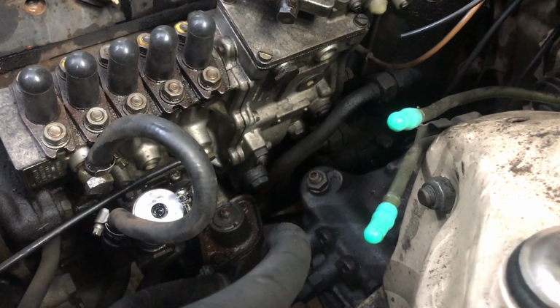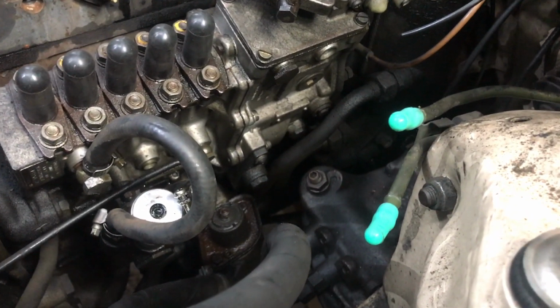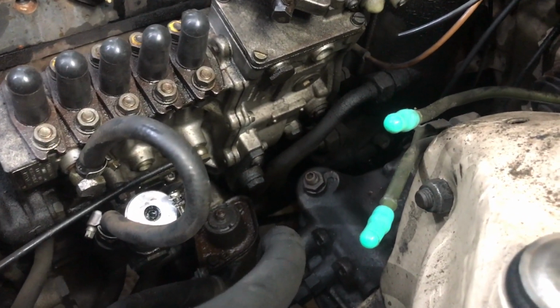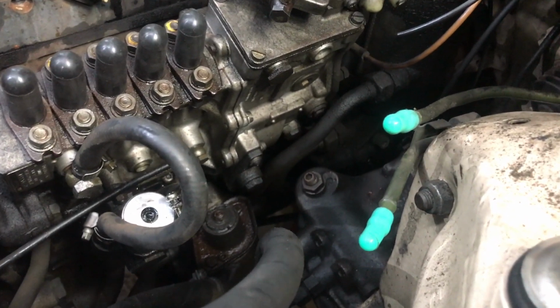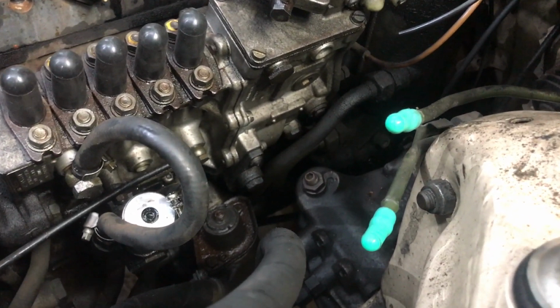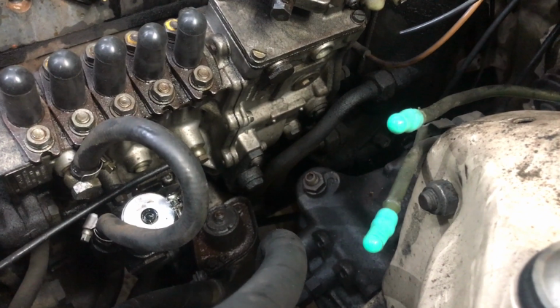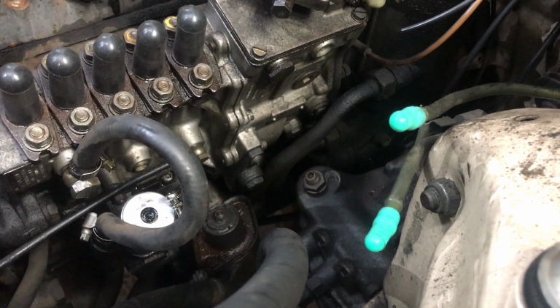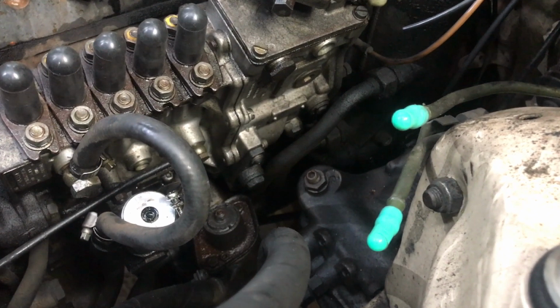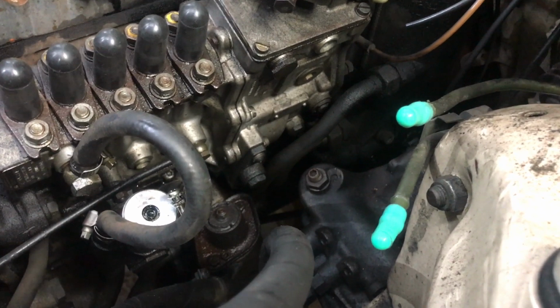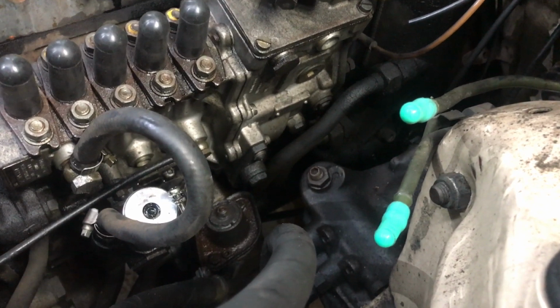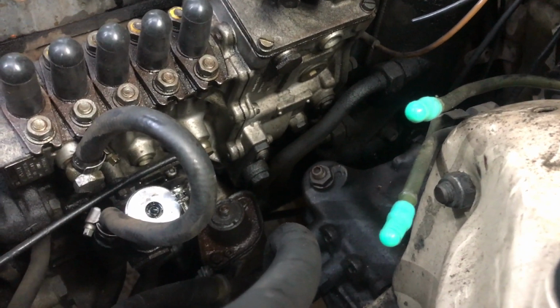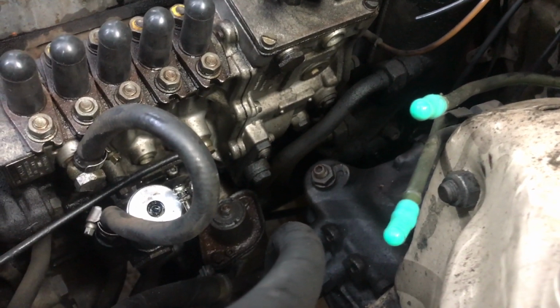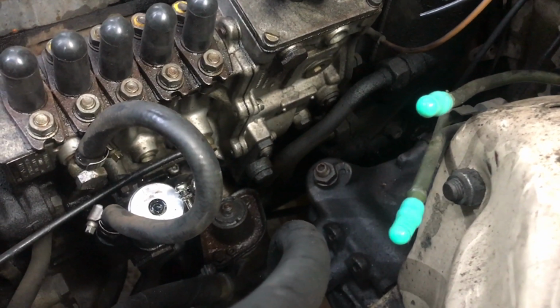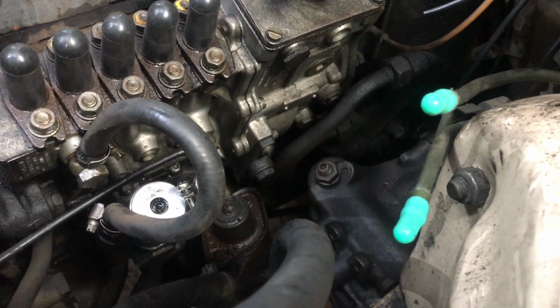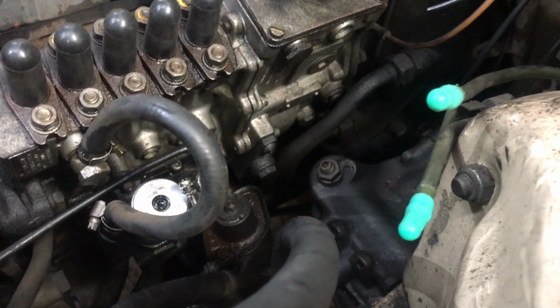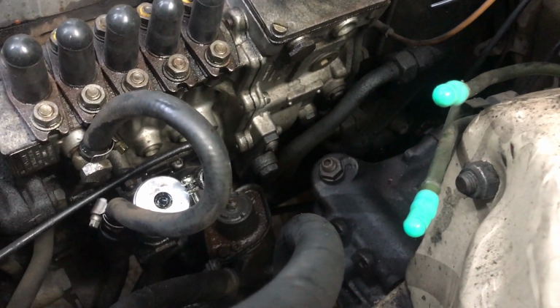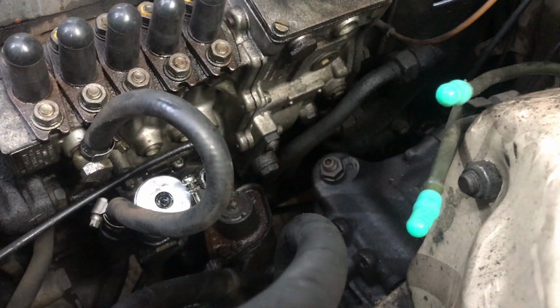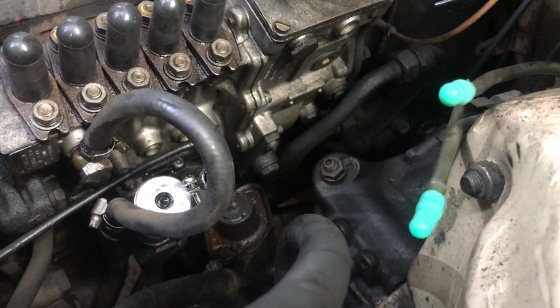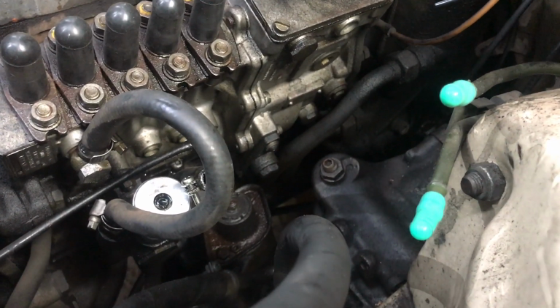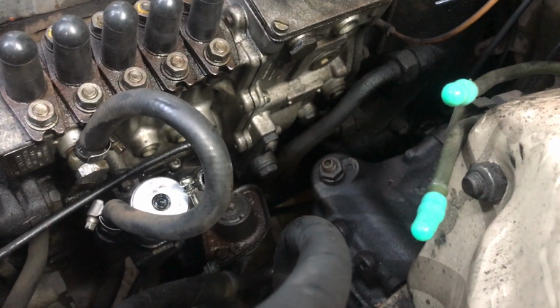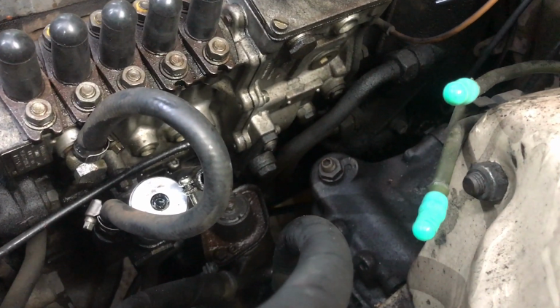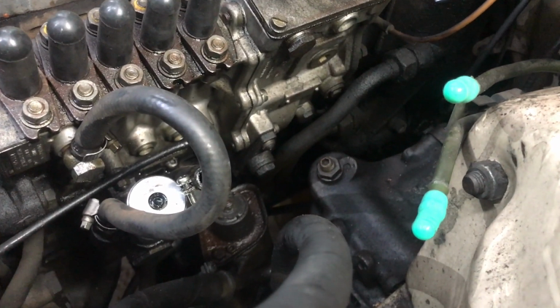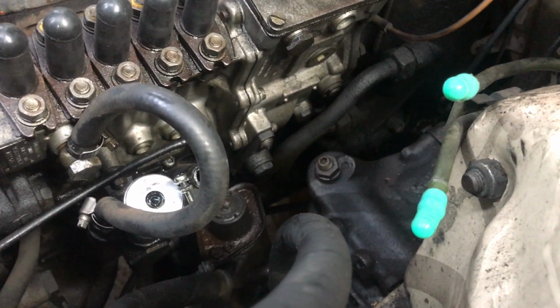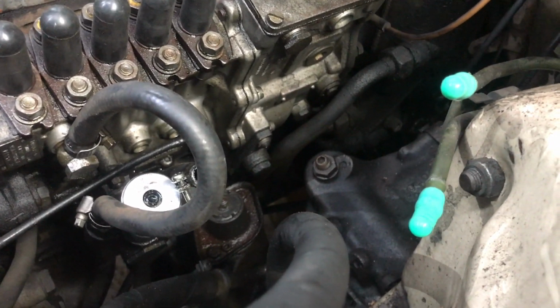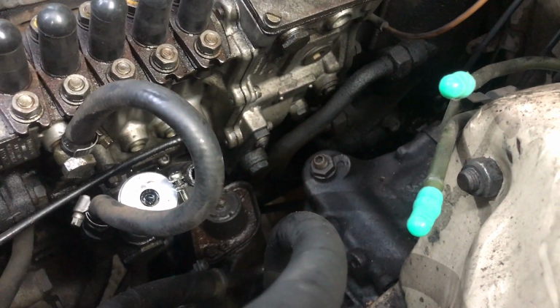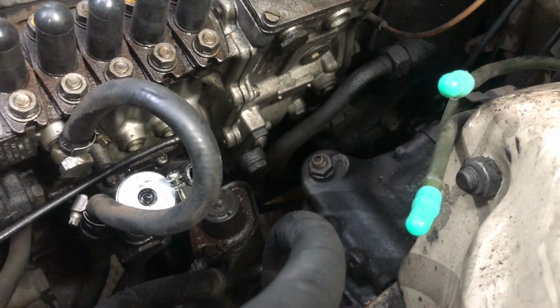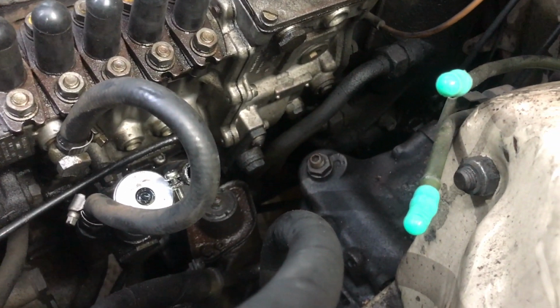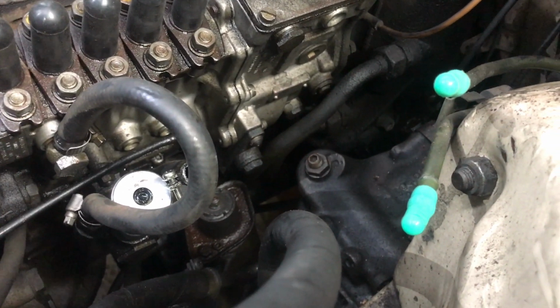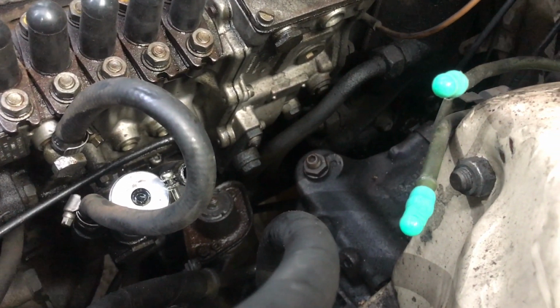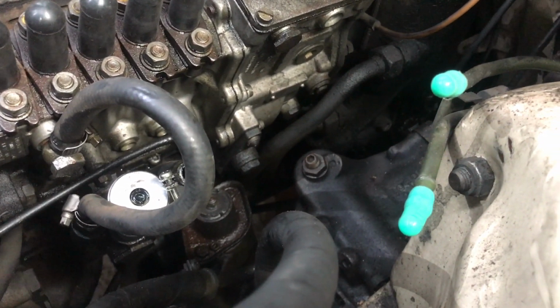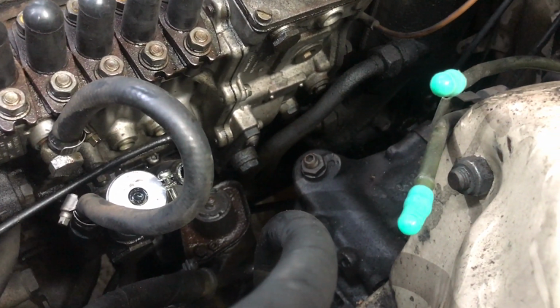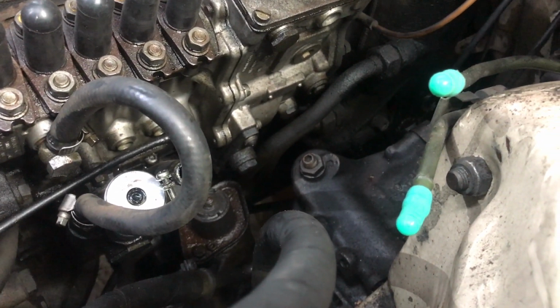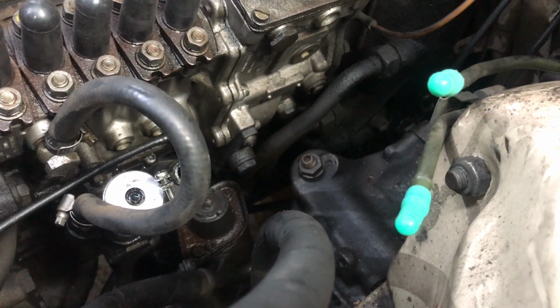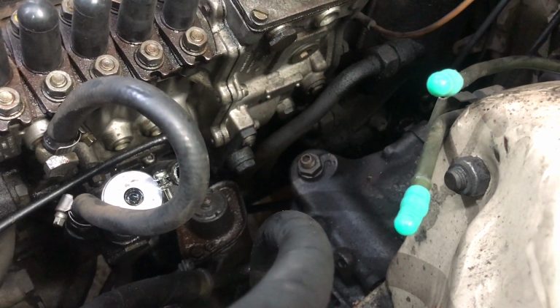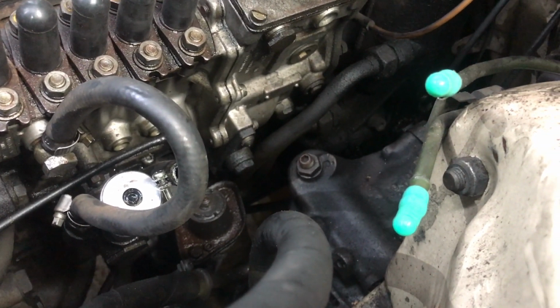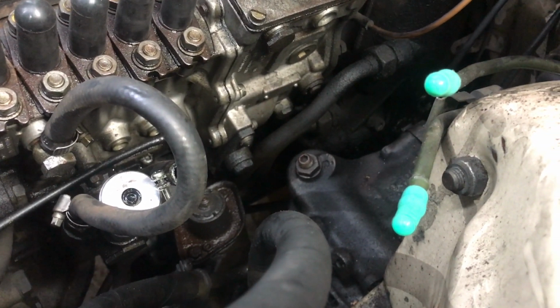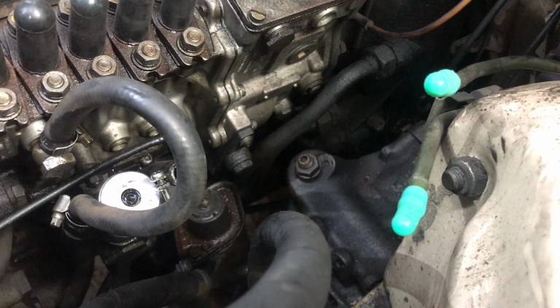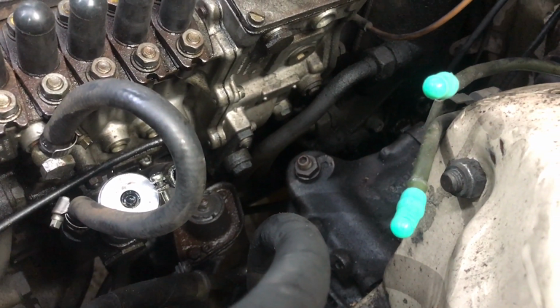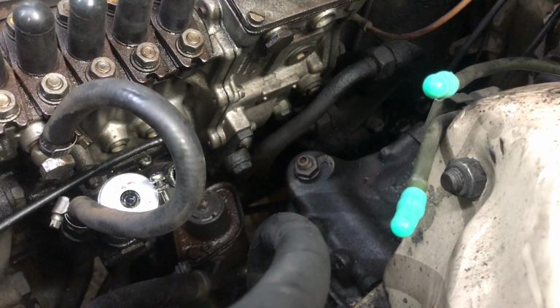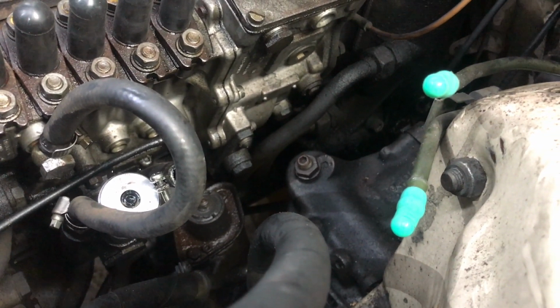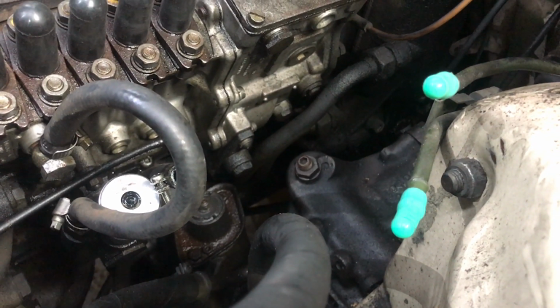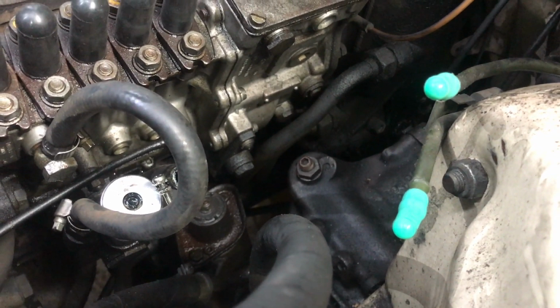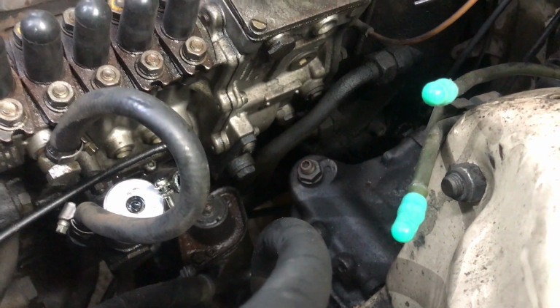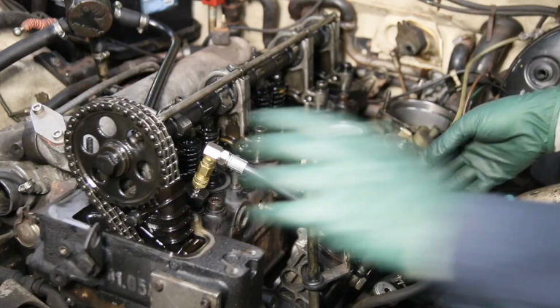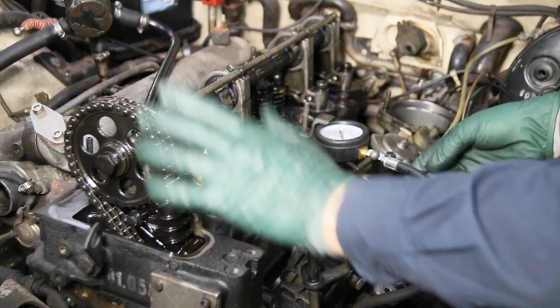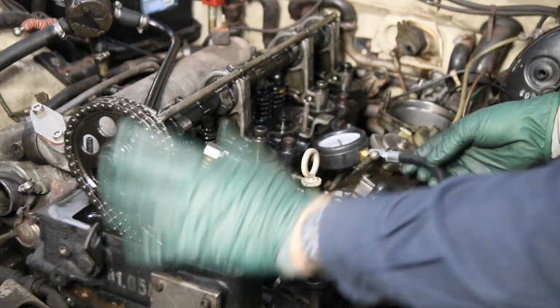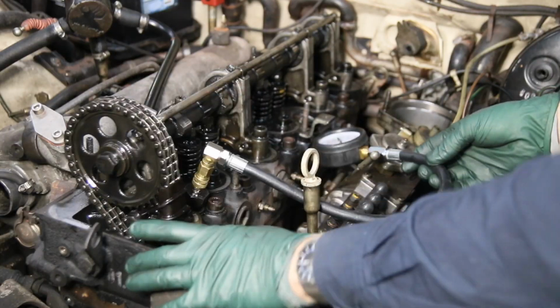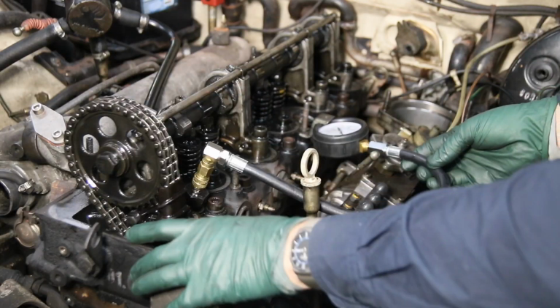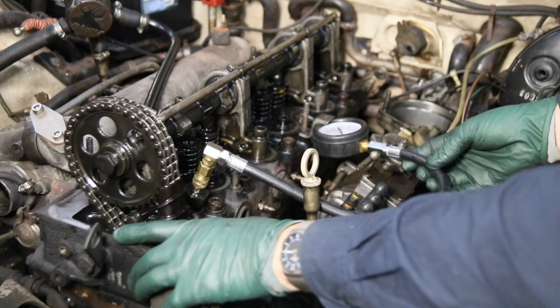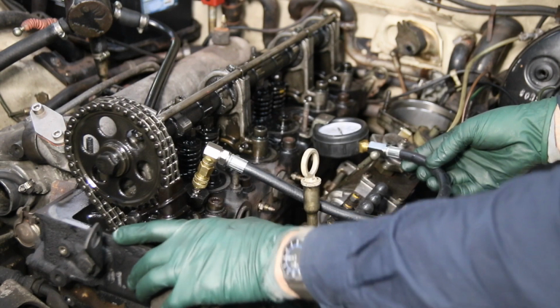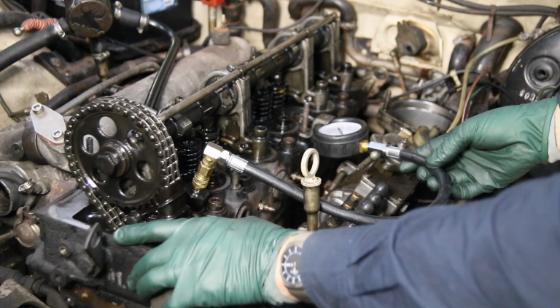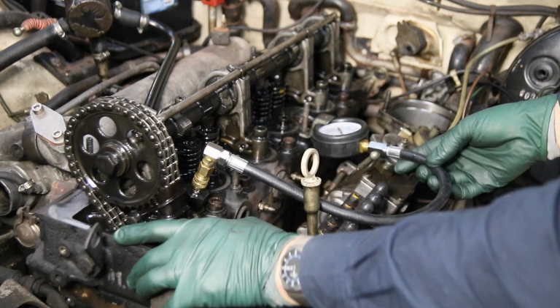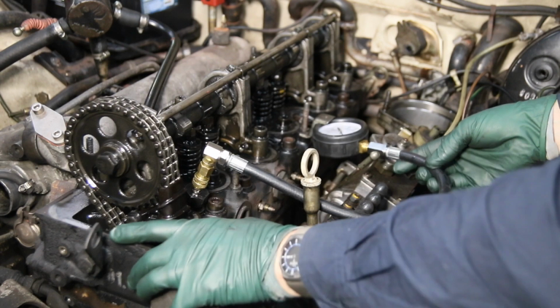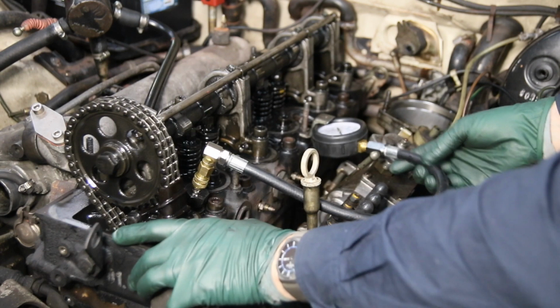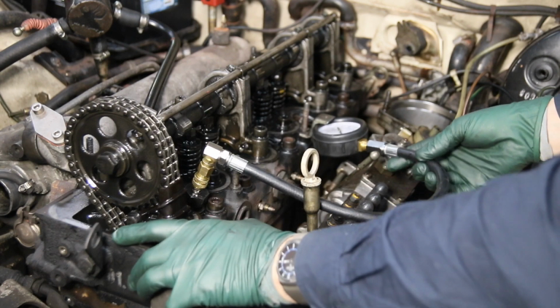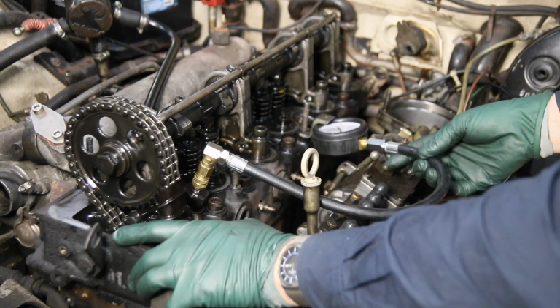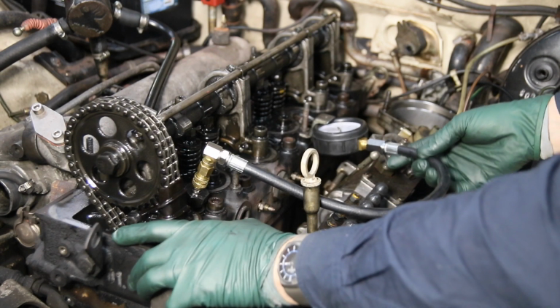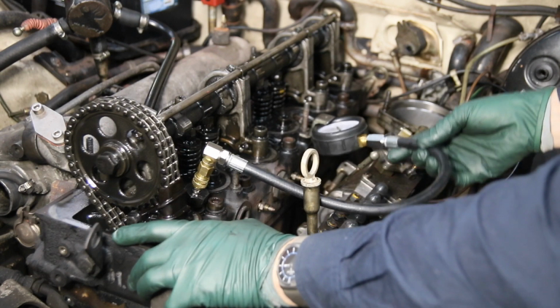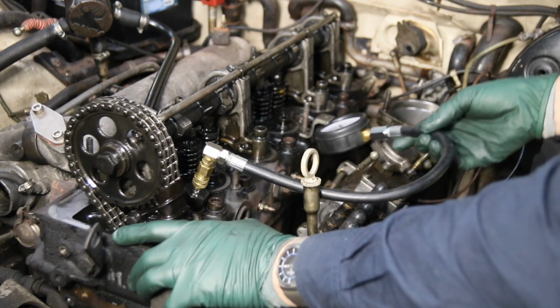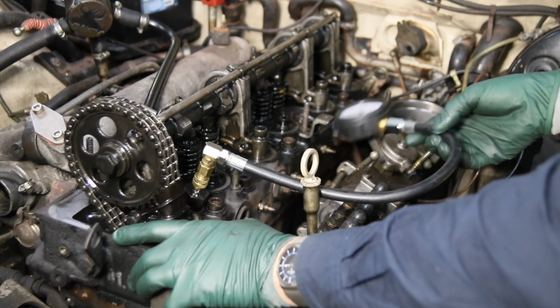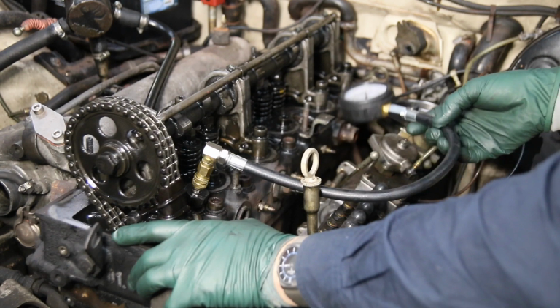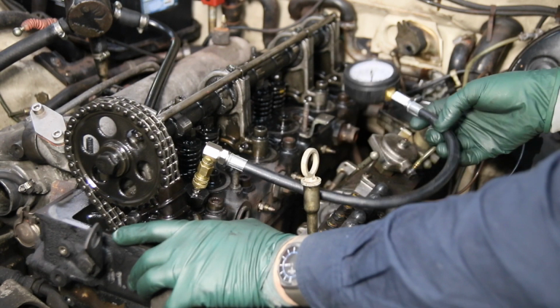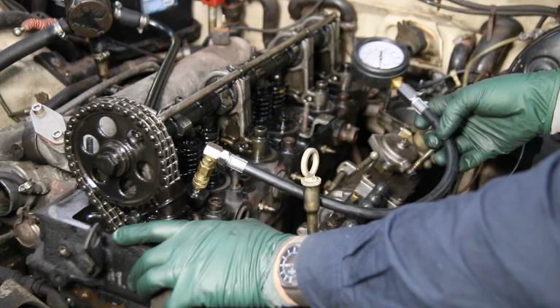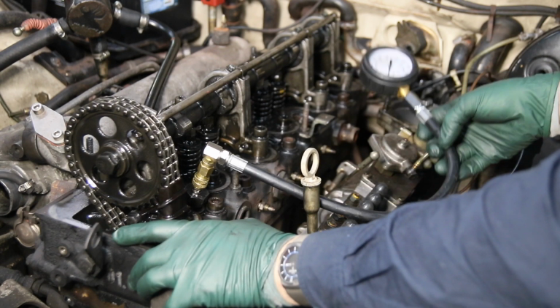We also got underneath the car, pulled the cover off the bell housing, and checked to make sure the torque converter flex plate was not cracked or loose. That is okay.